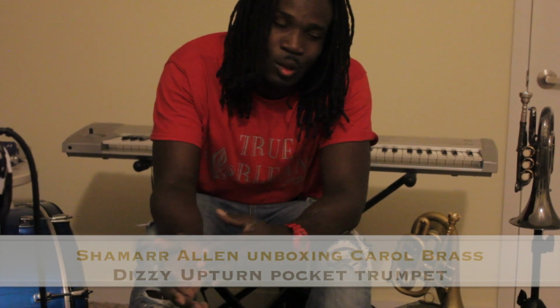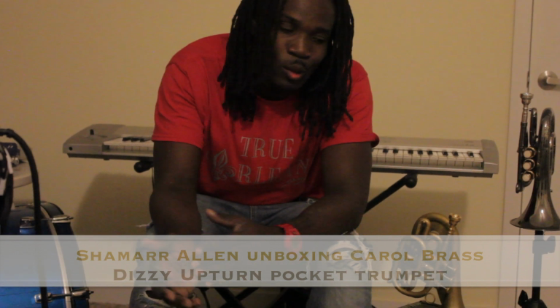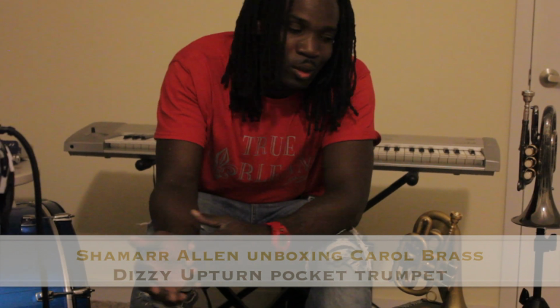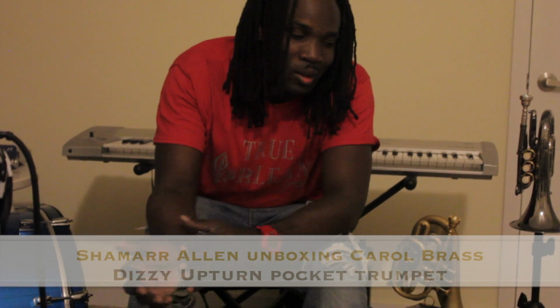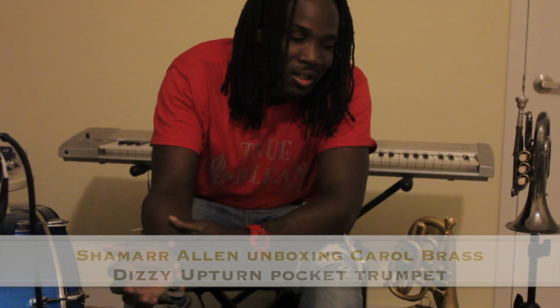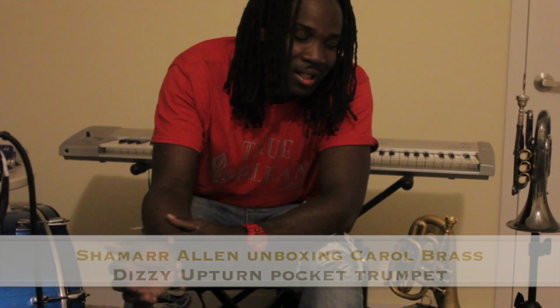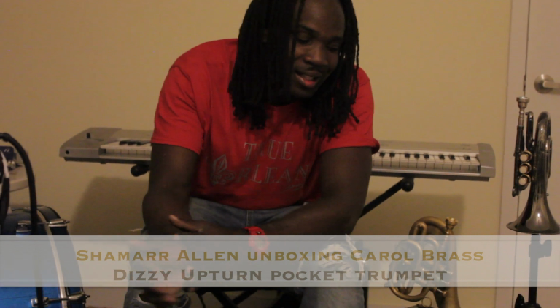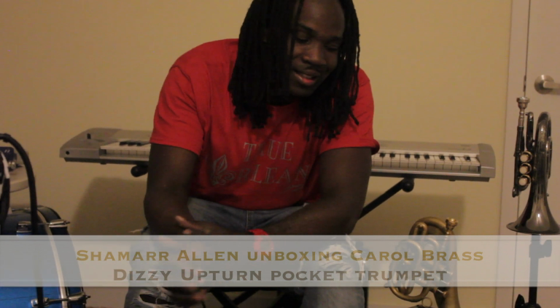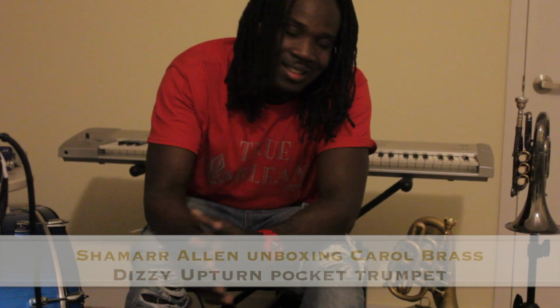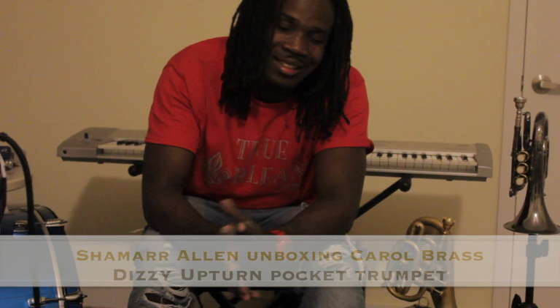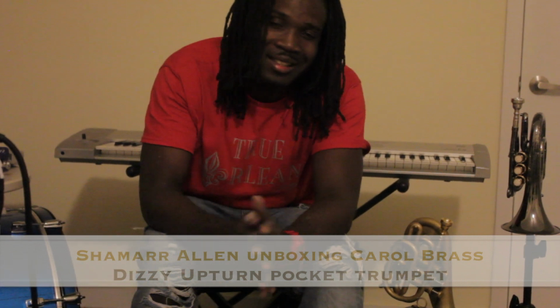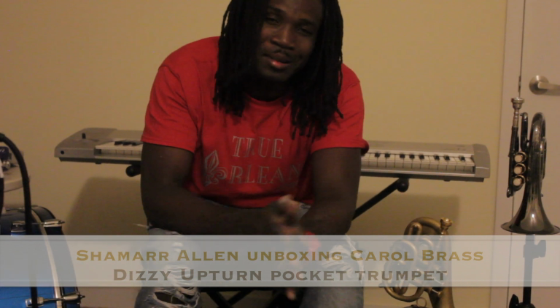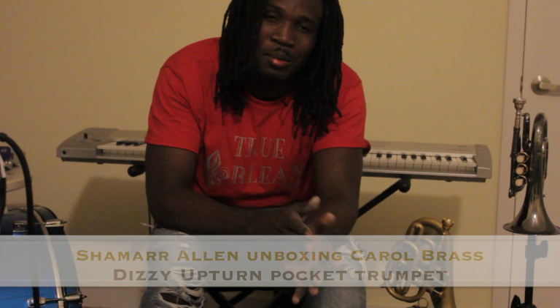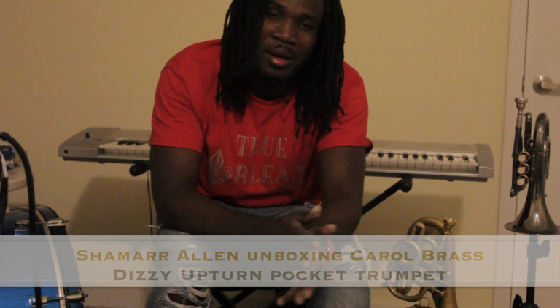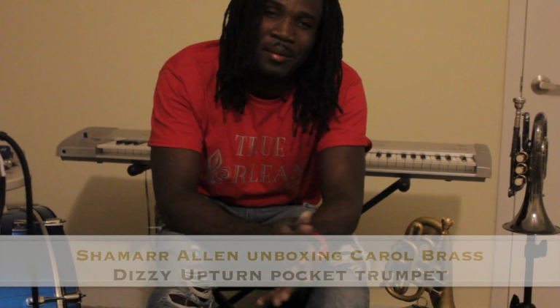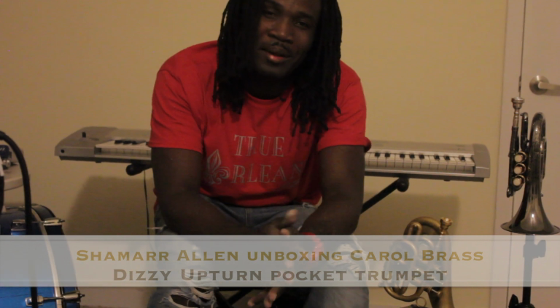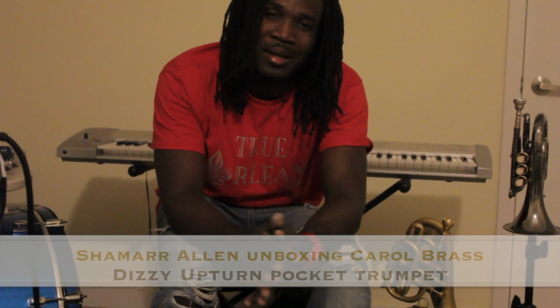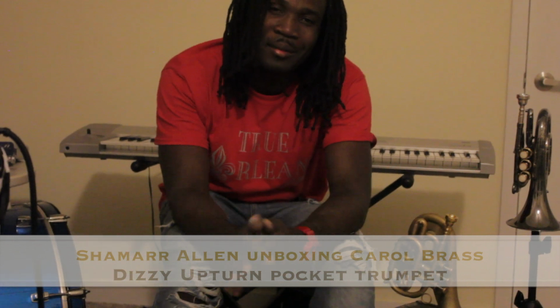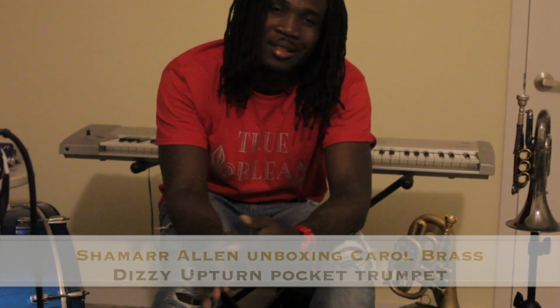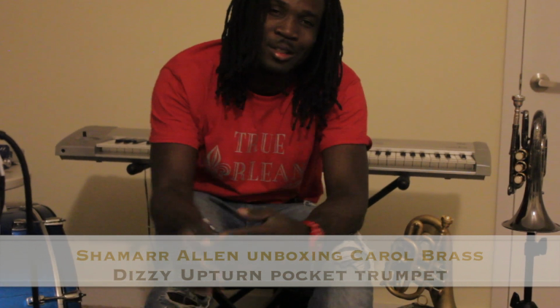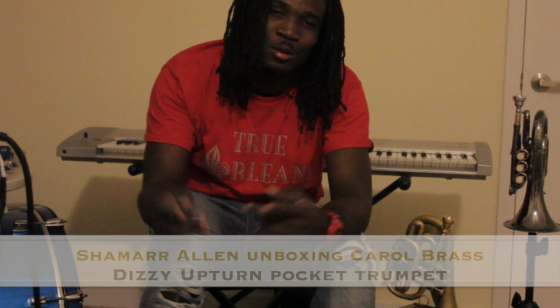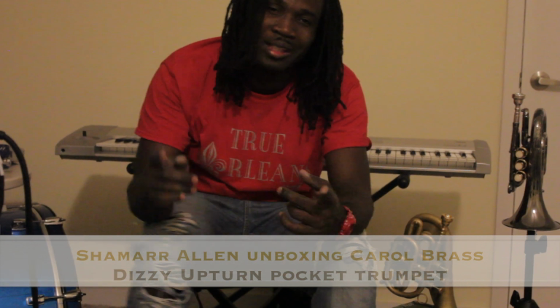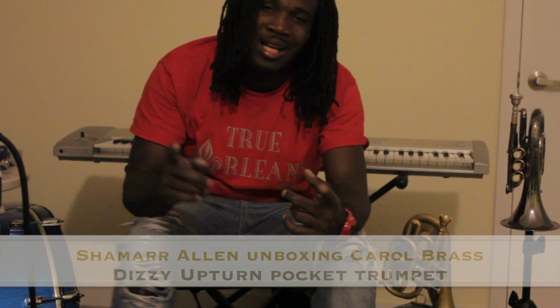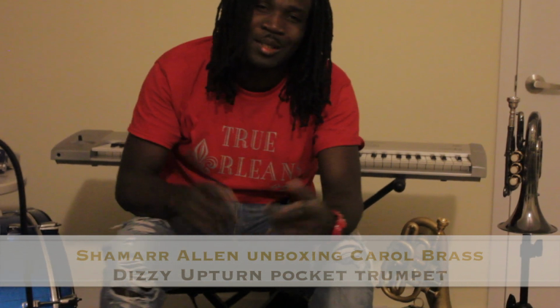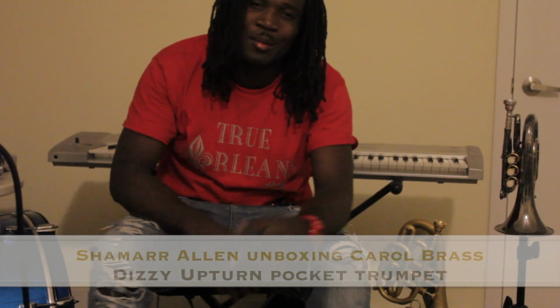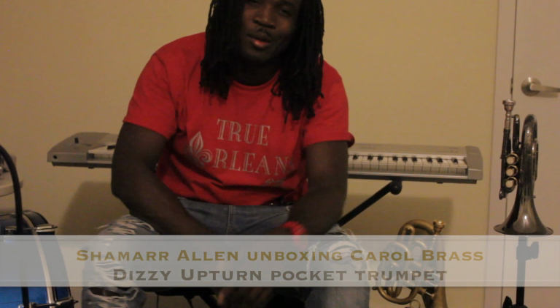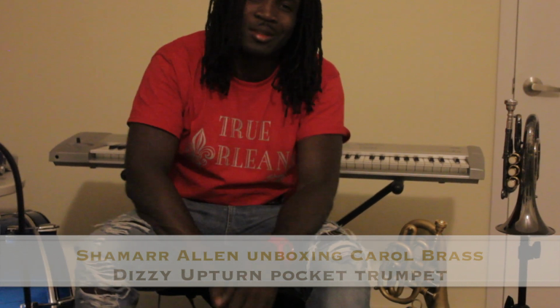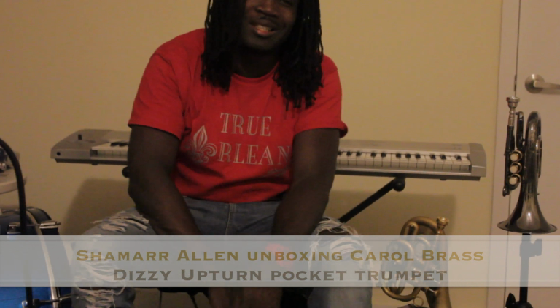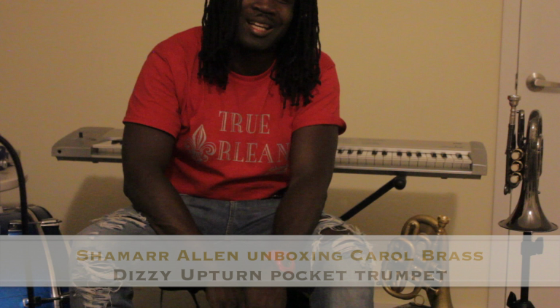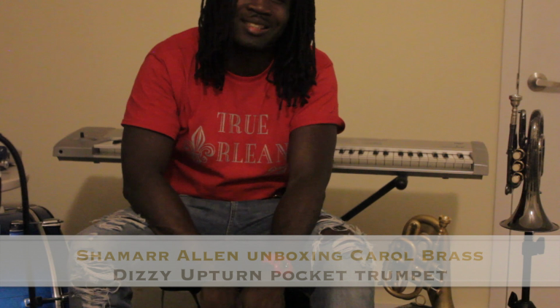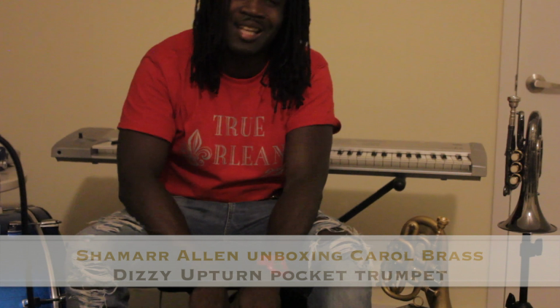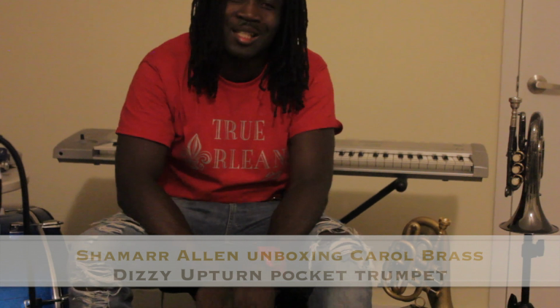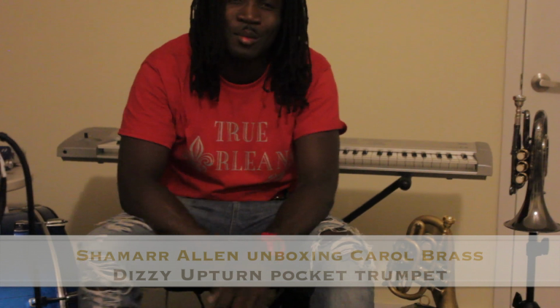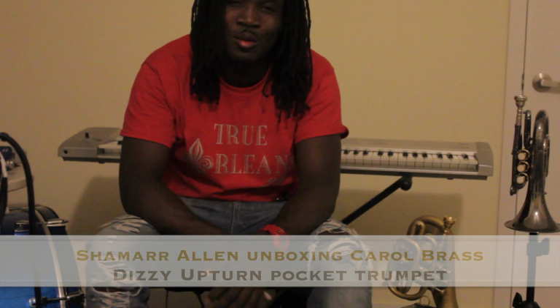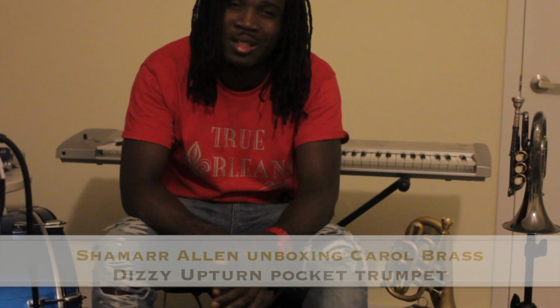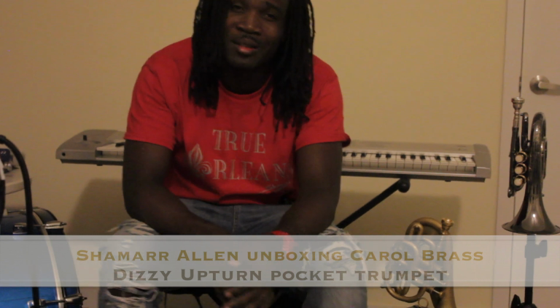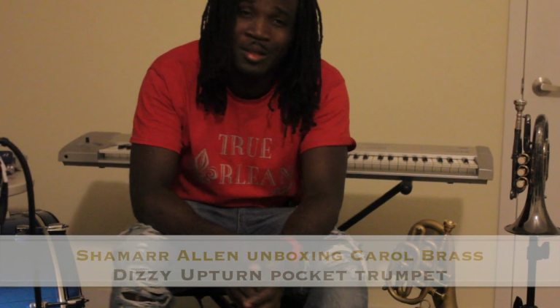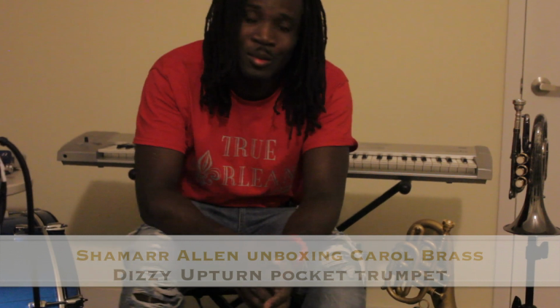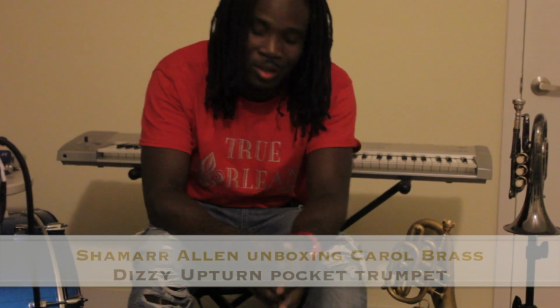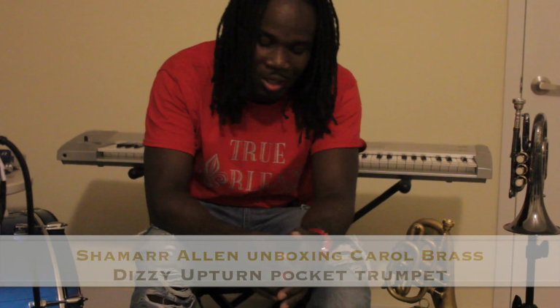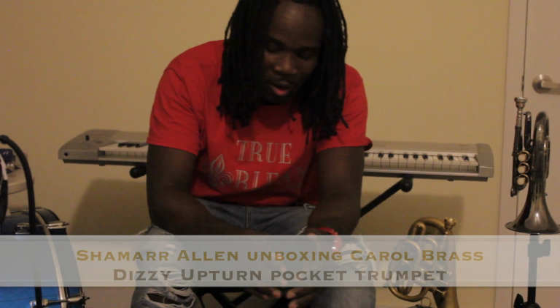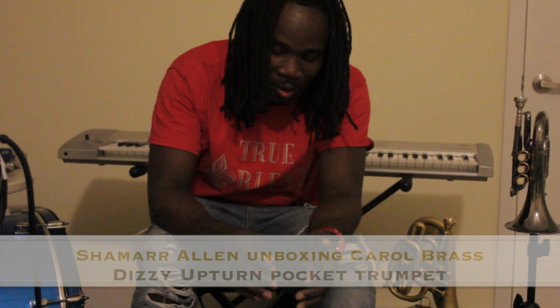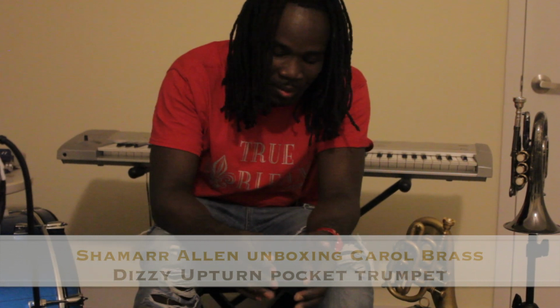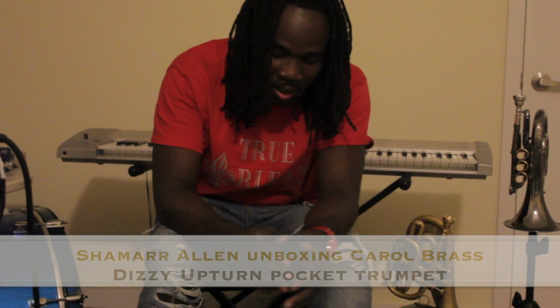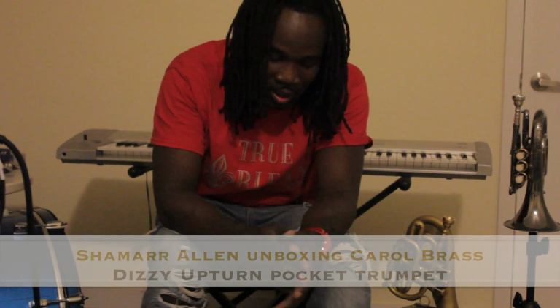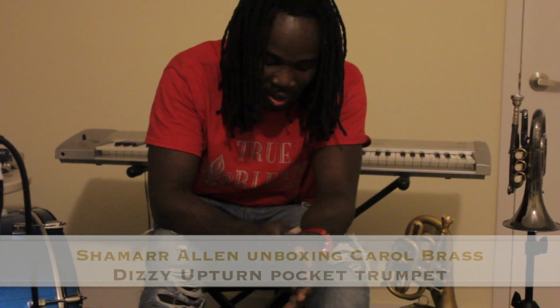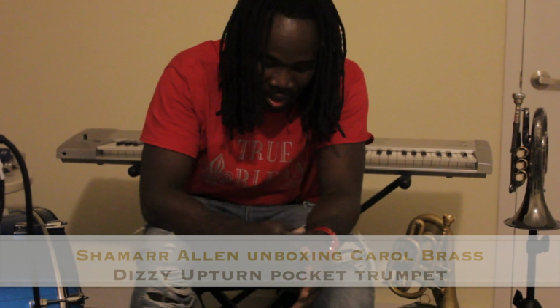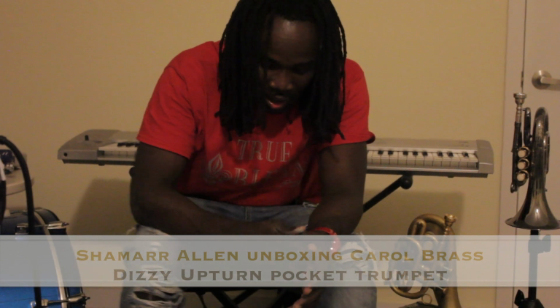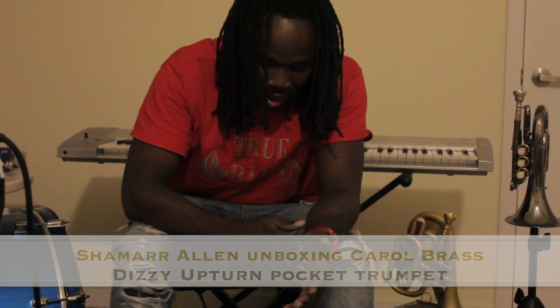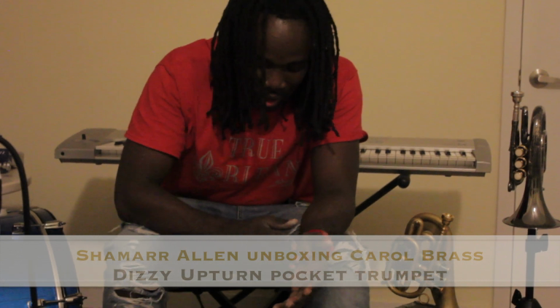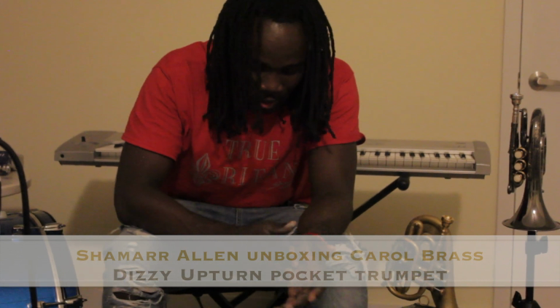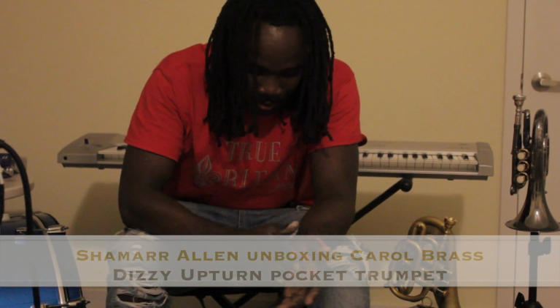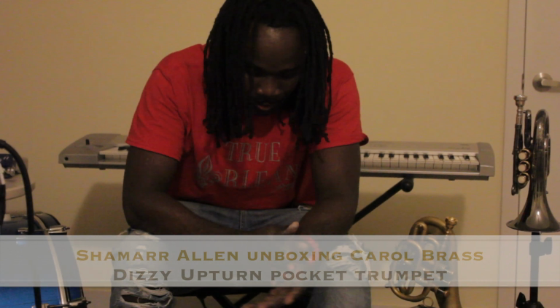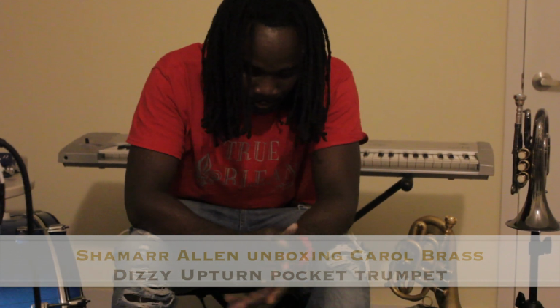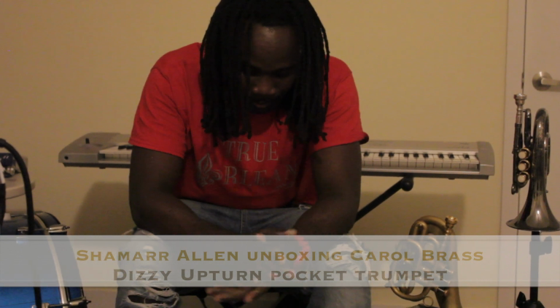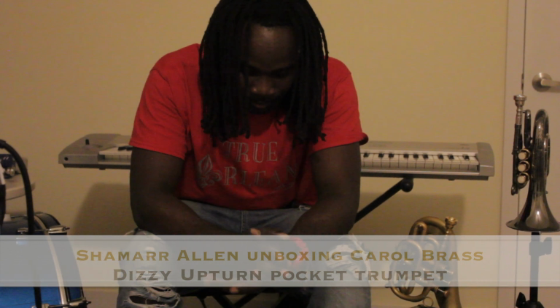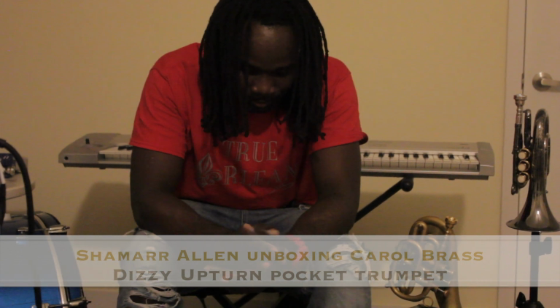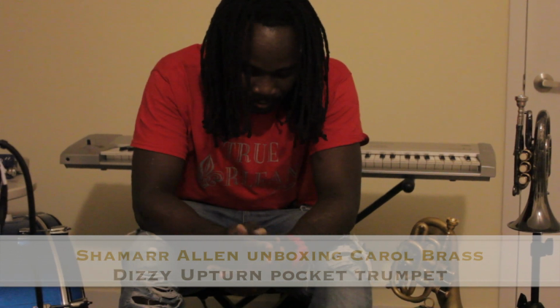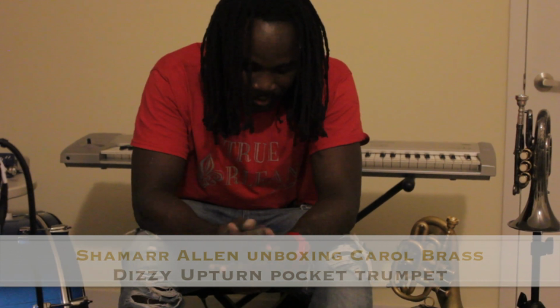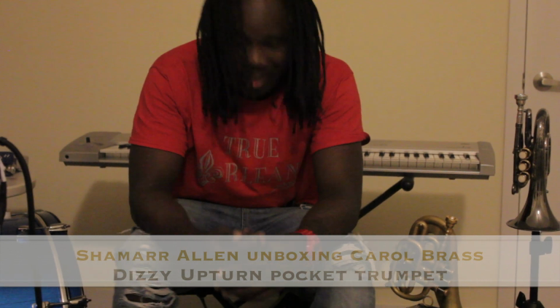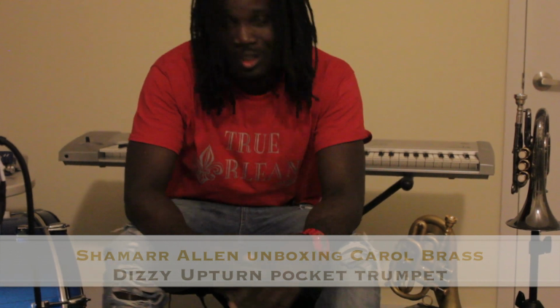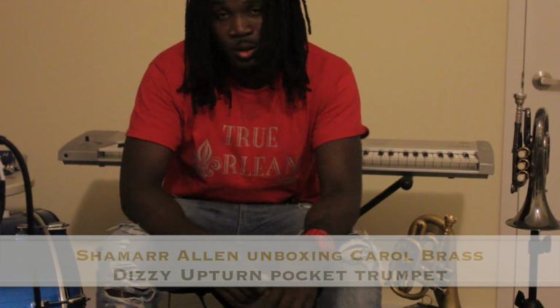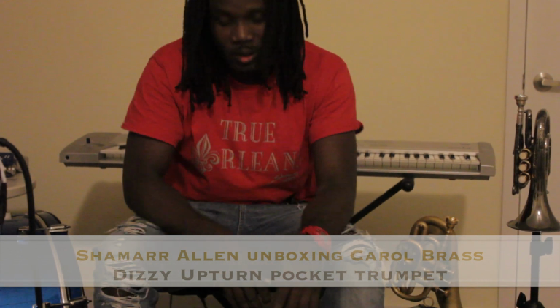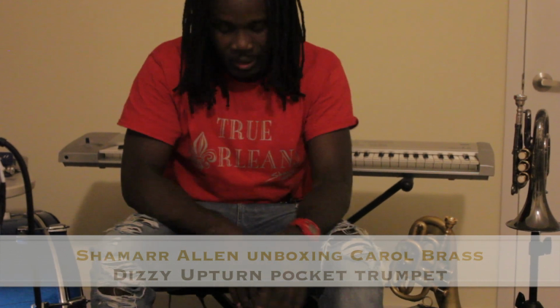So let's get to the point, baby. The new Satchmo, the next Satchmo, whatever you want to call me. Let's do it.